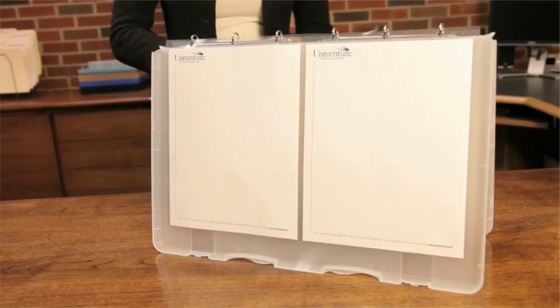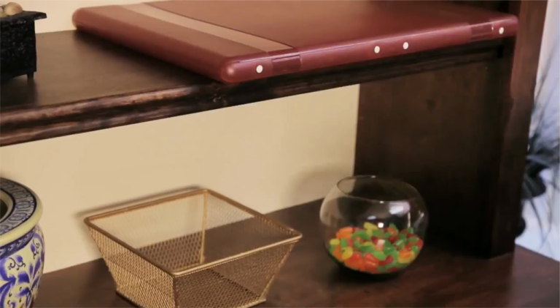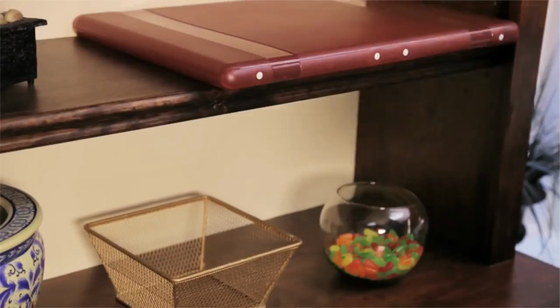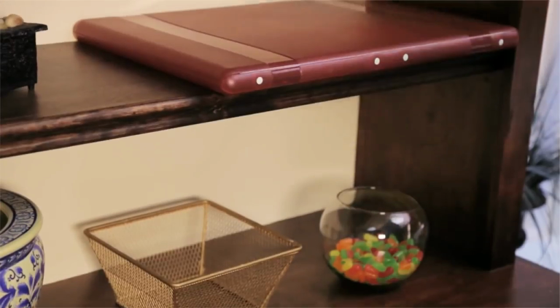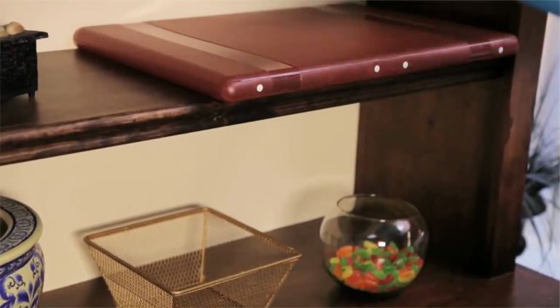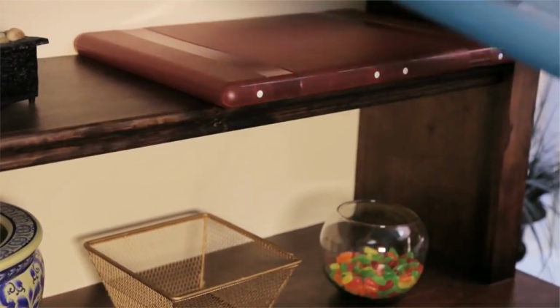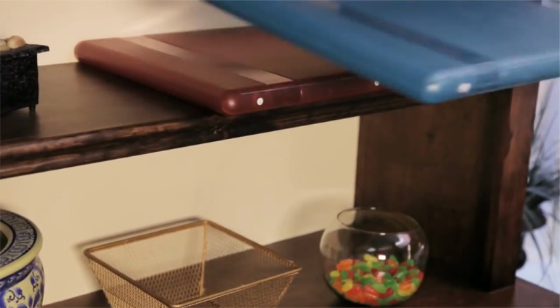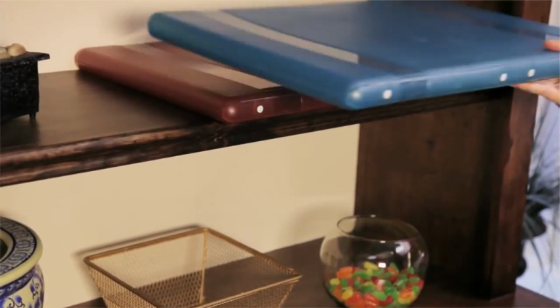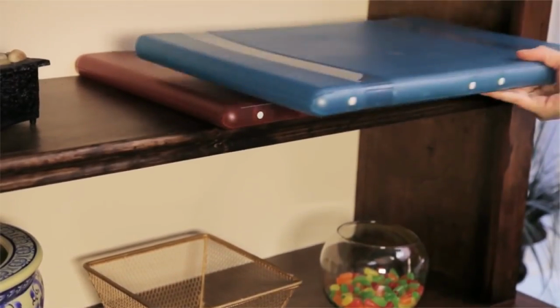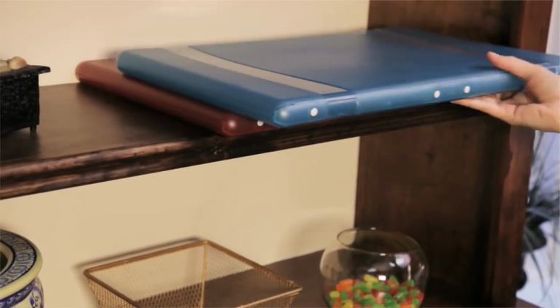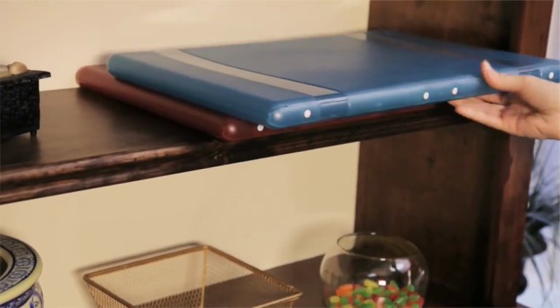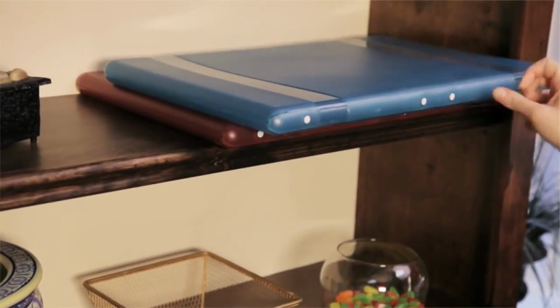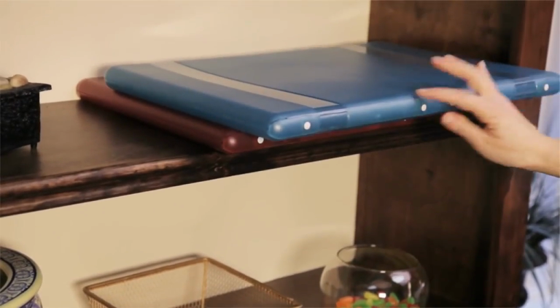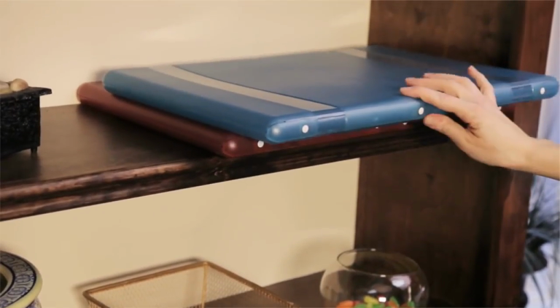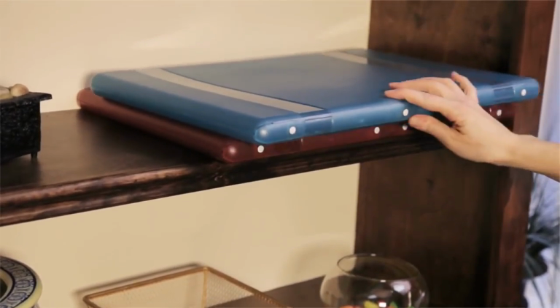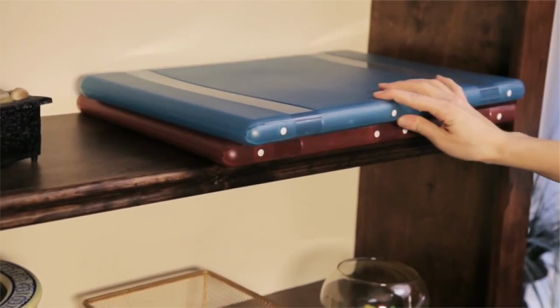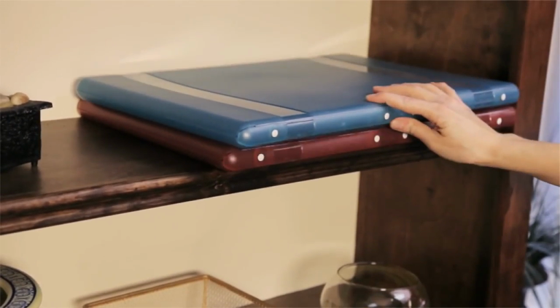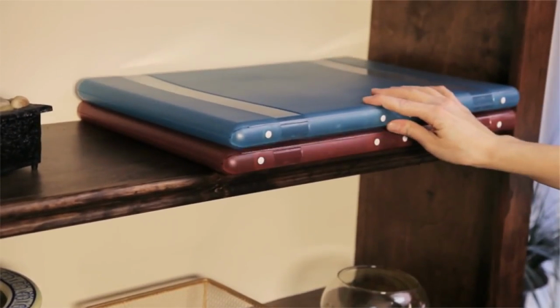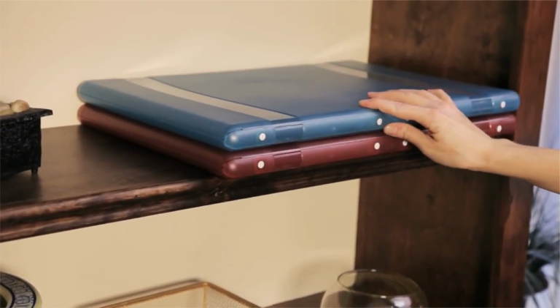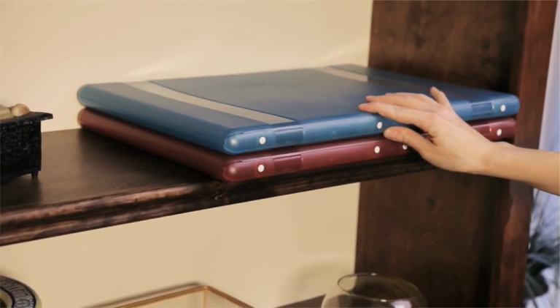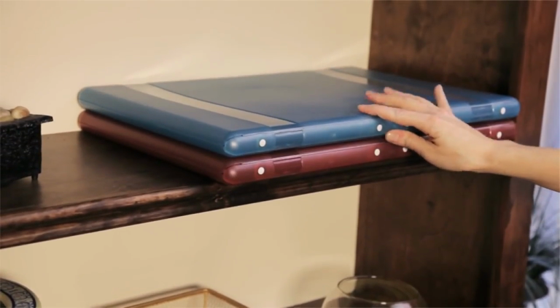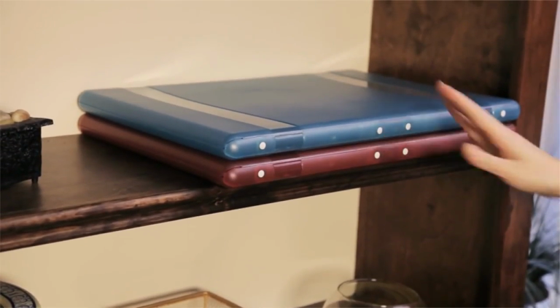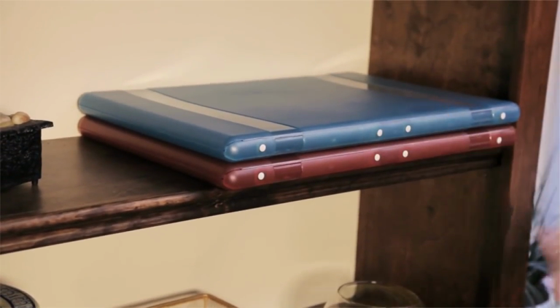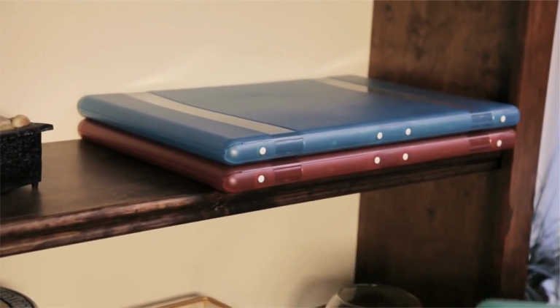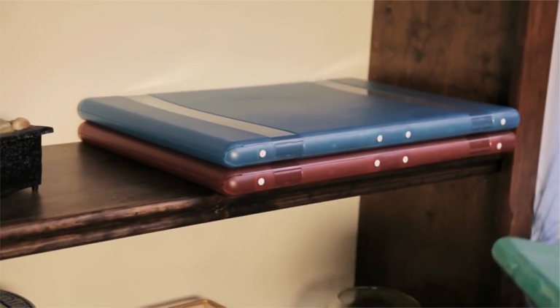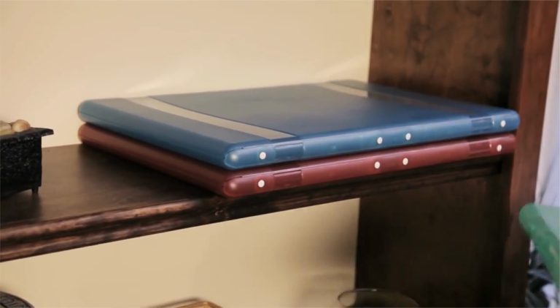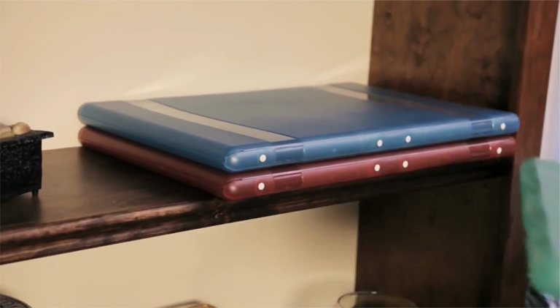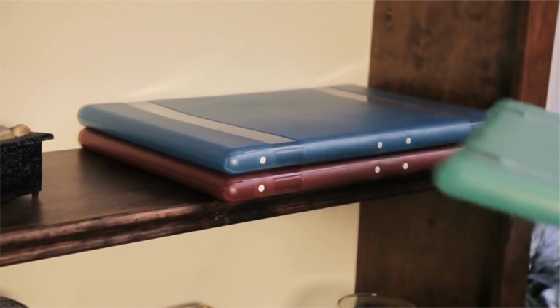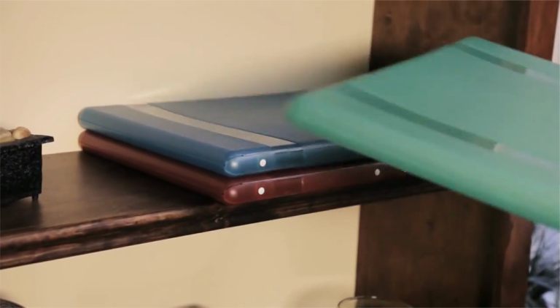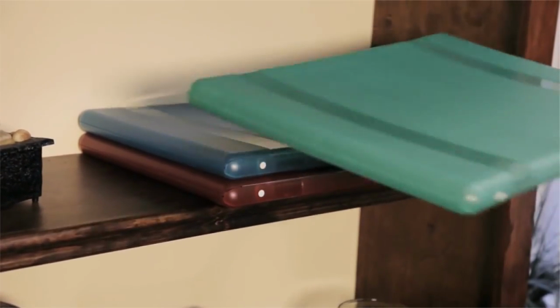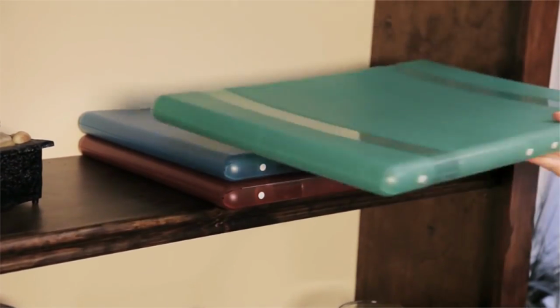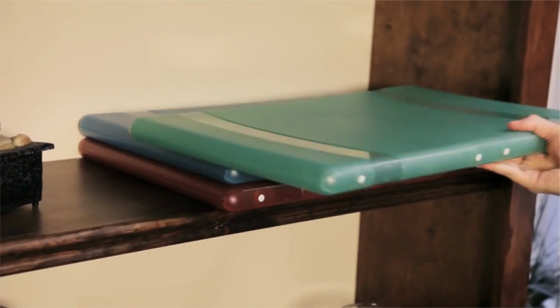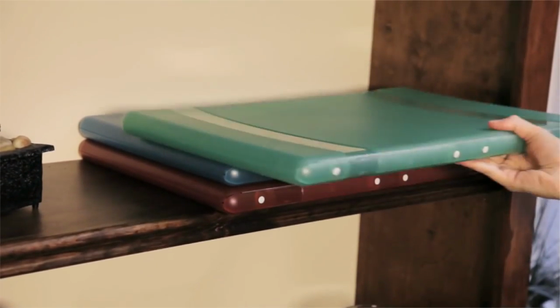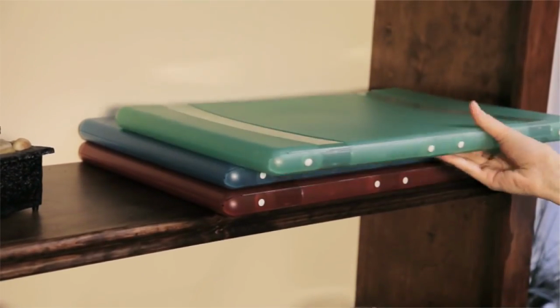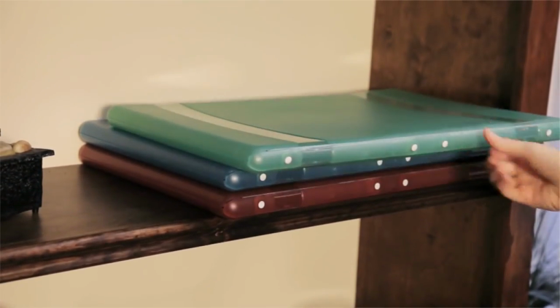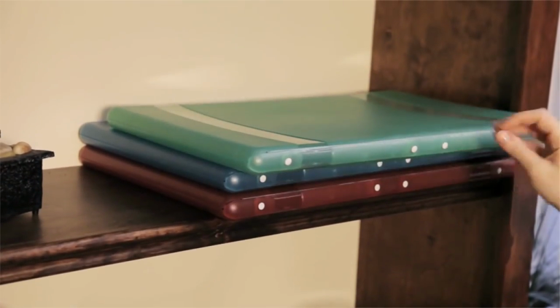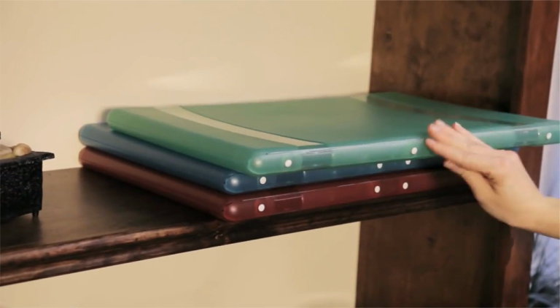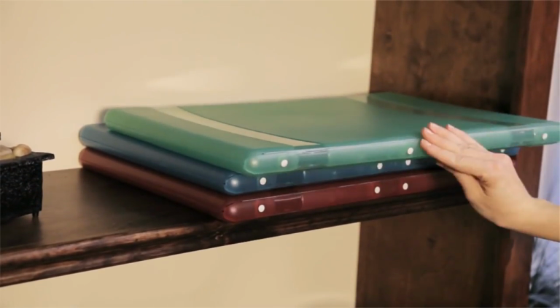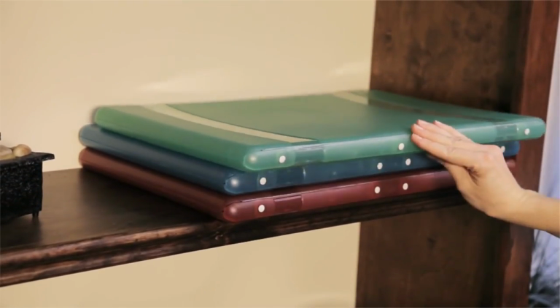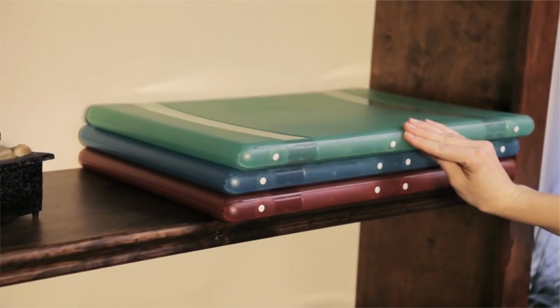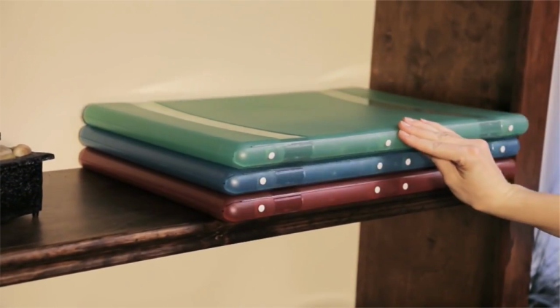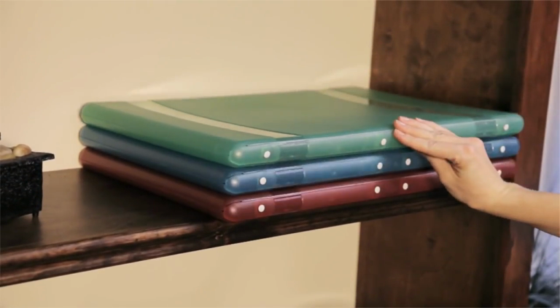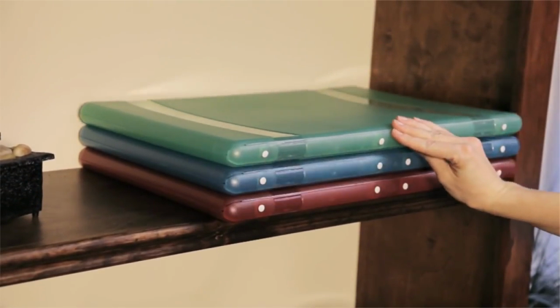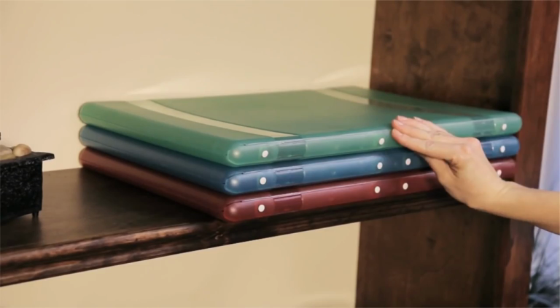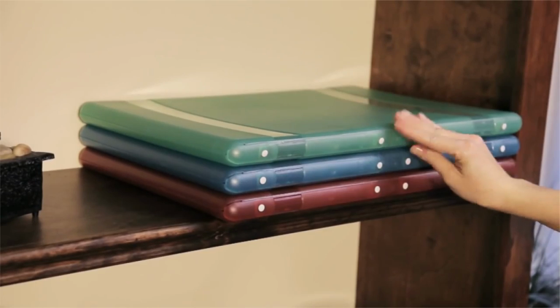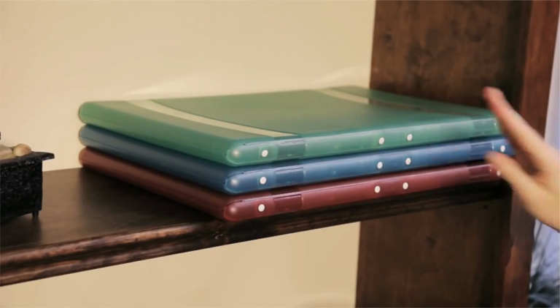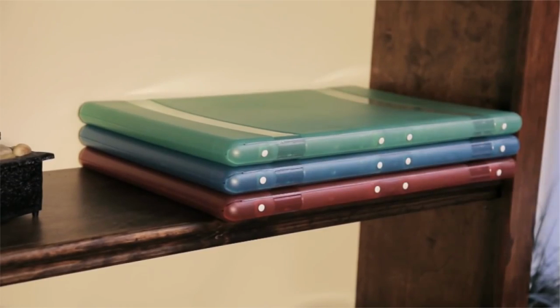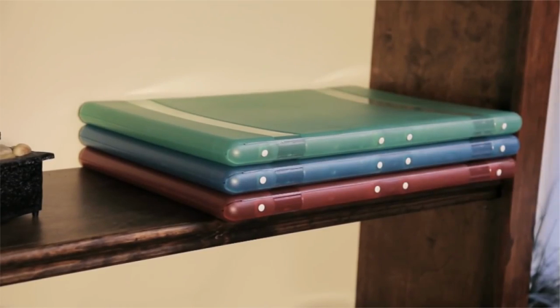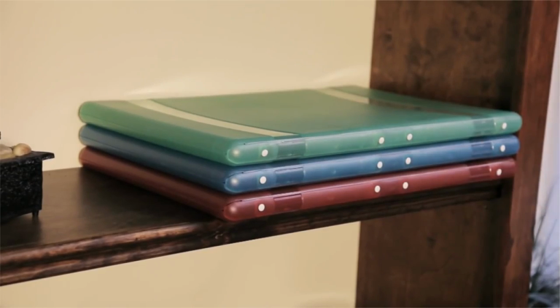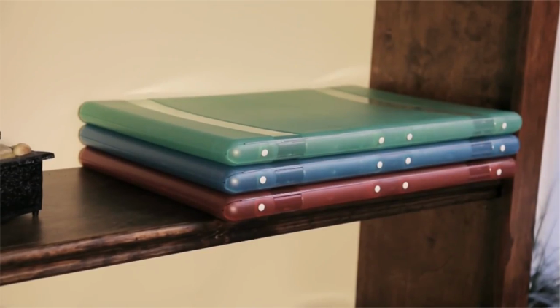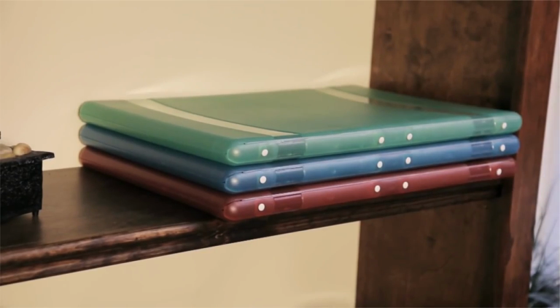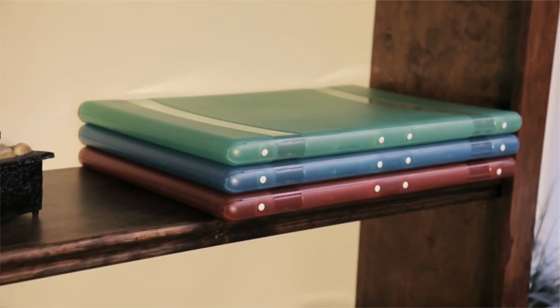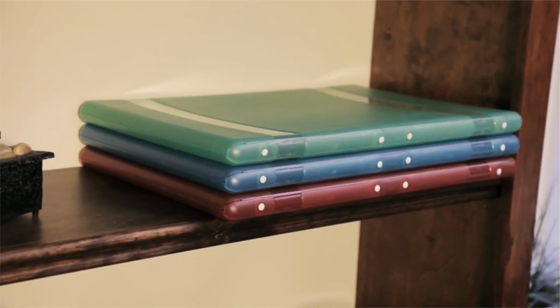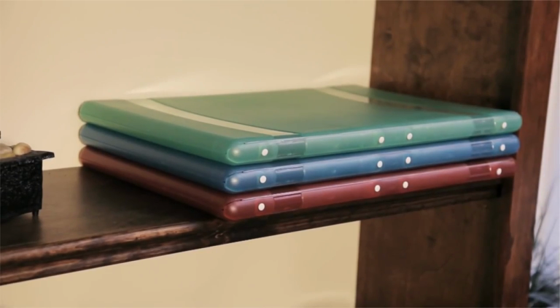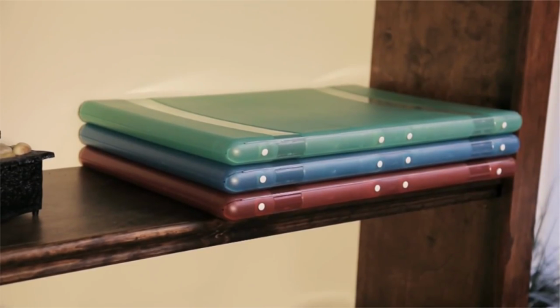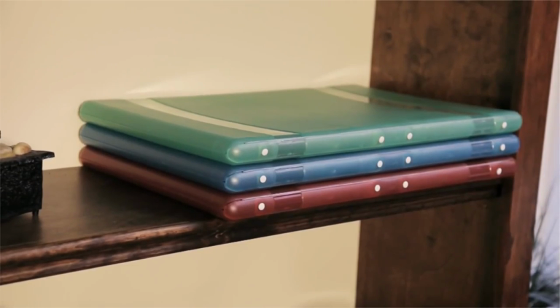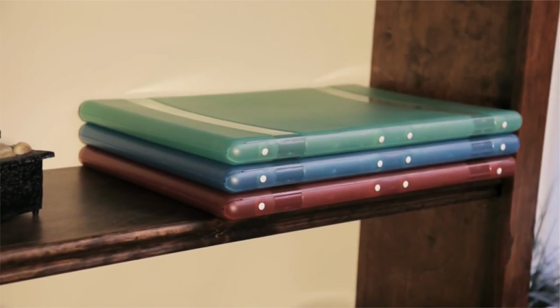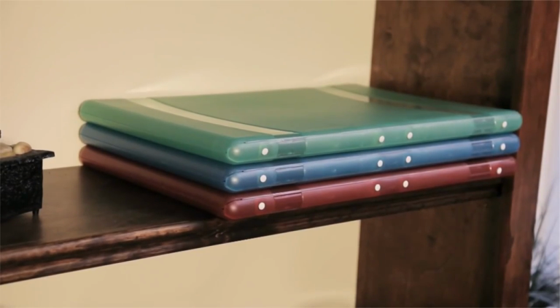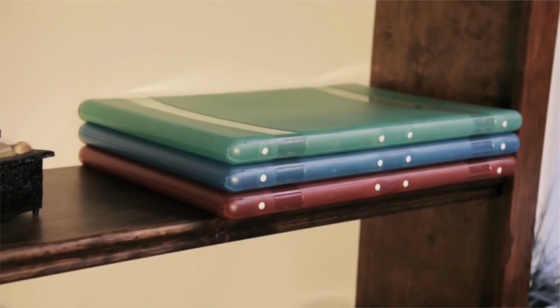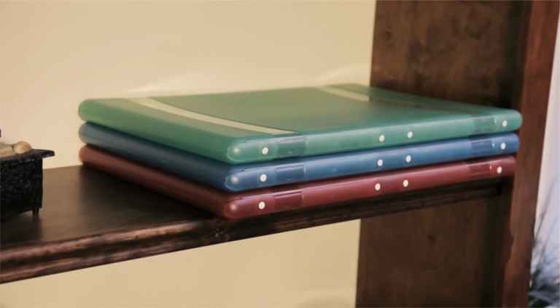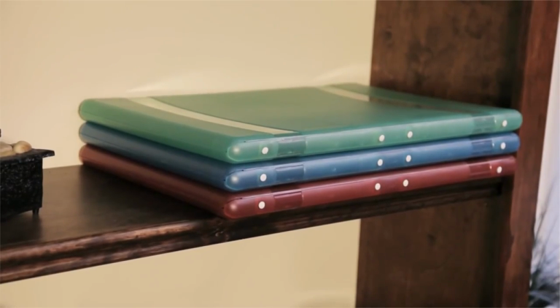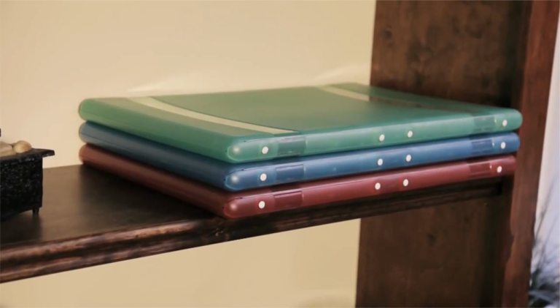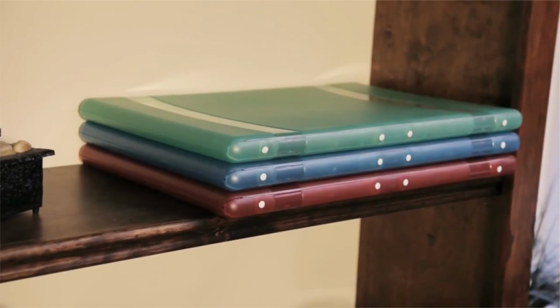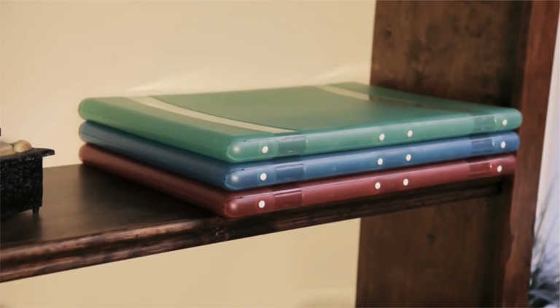The protective archival safe case keeps a slim profile that is easy to stack on a shelf or carry in a briefcase or tote.